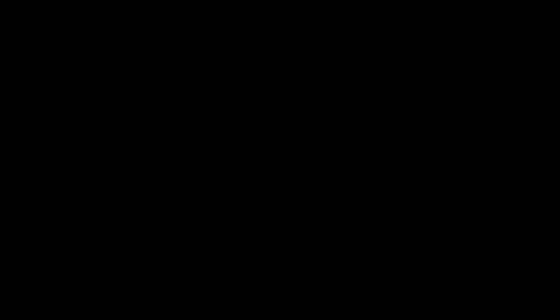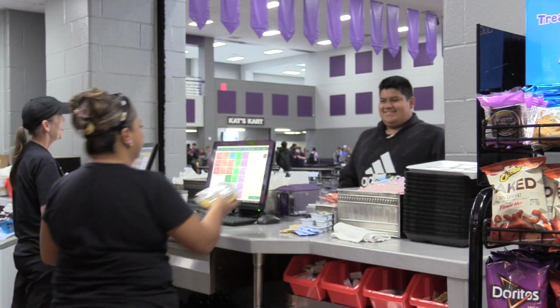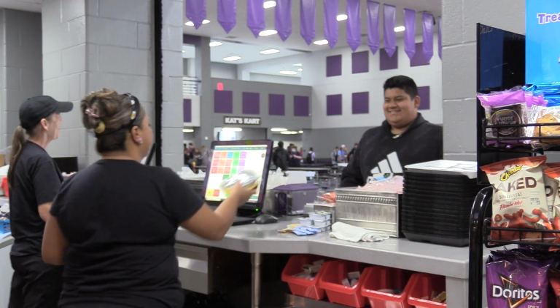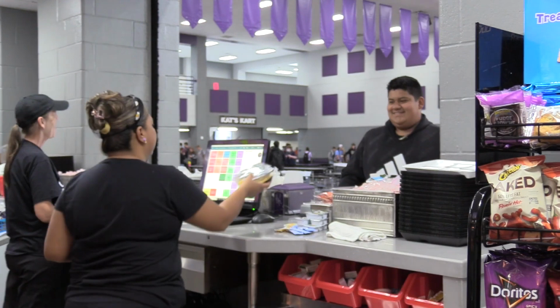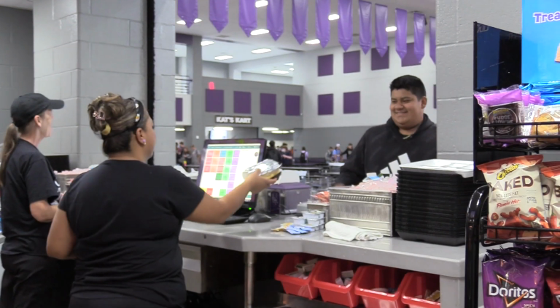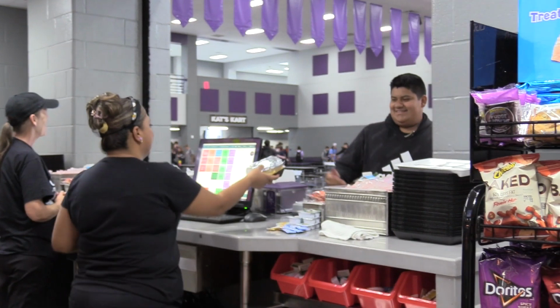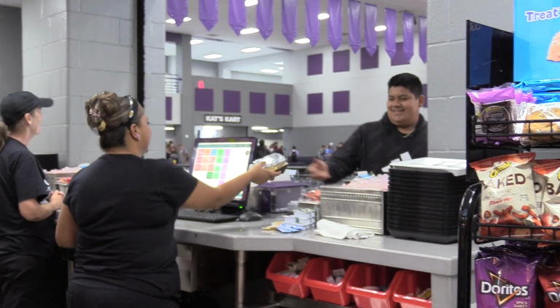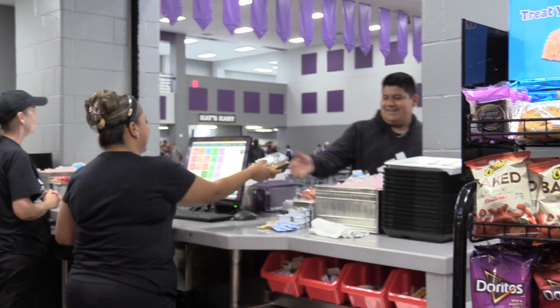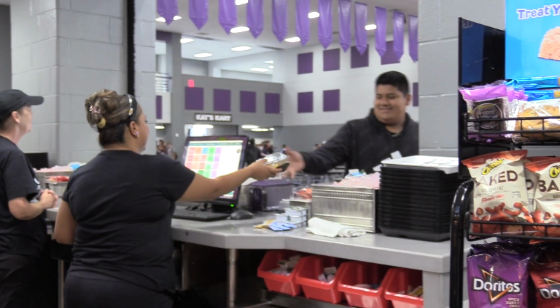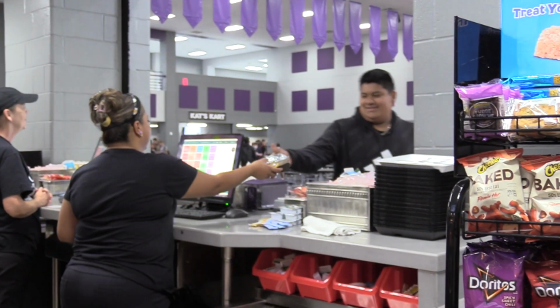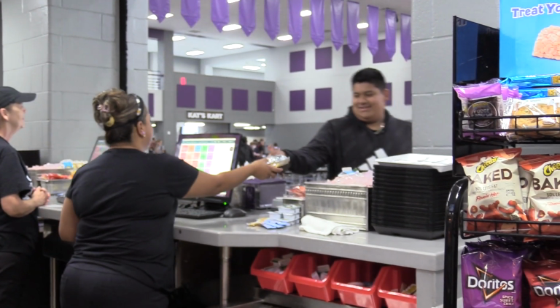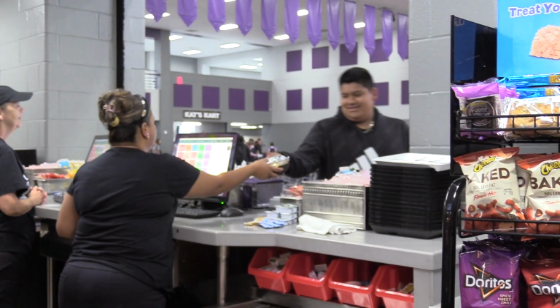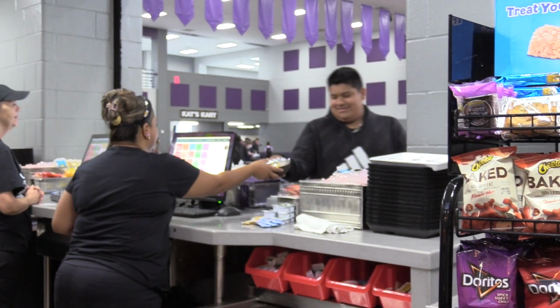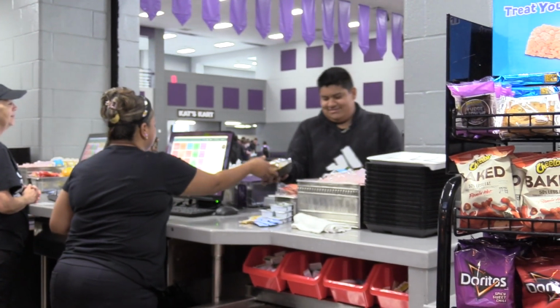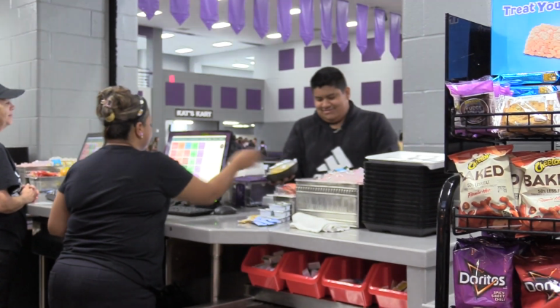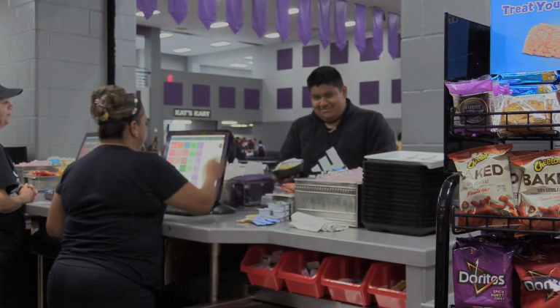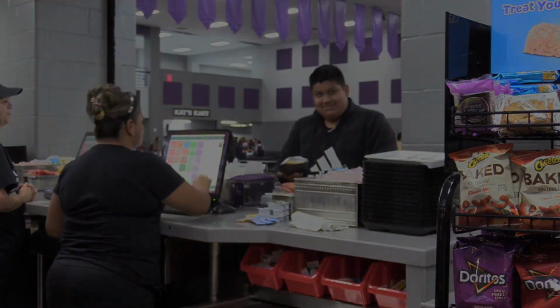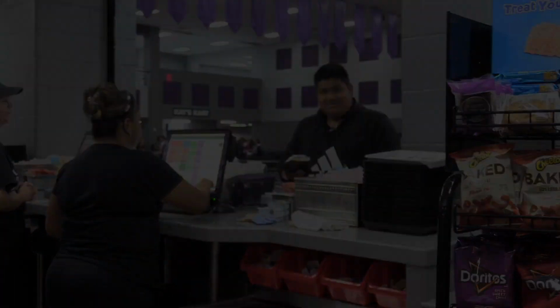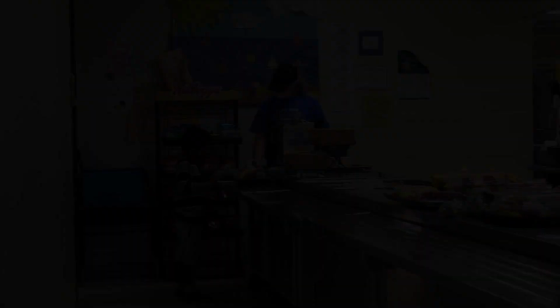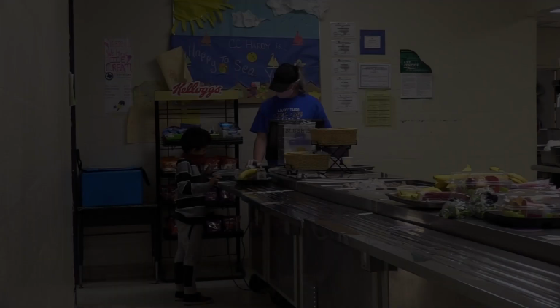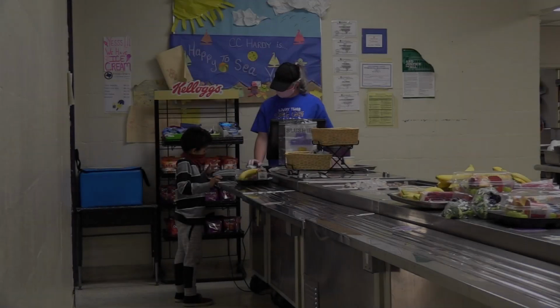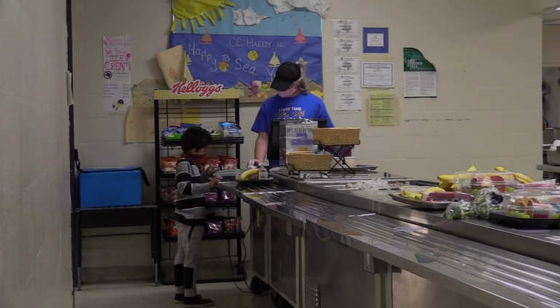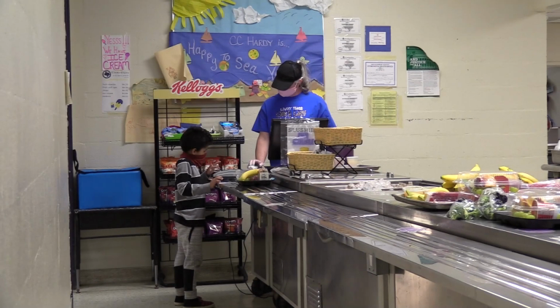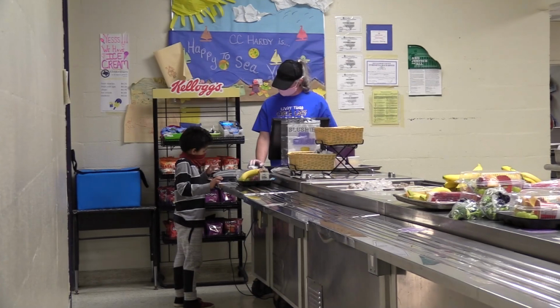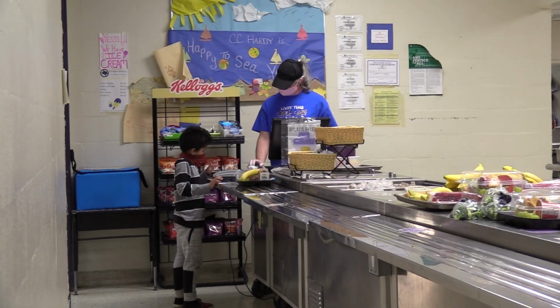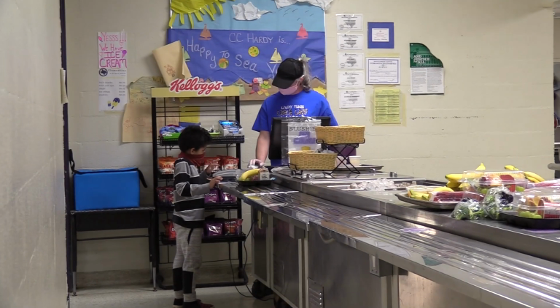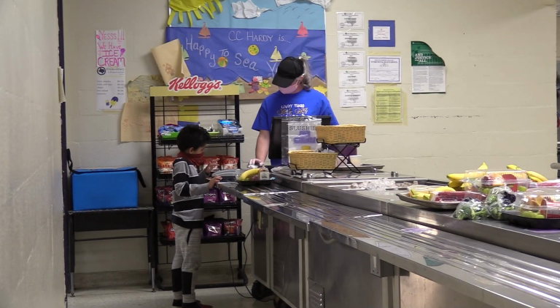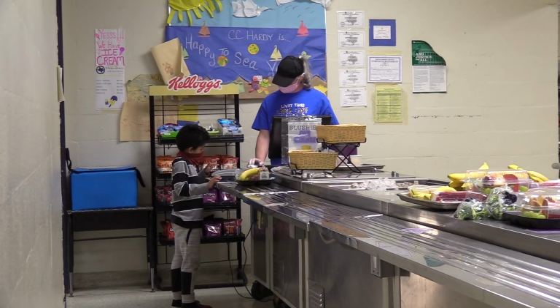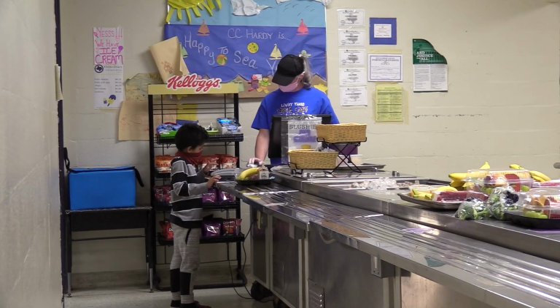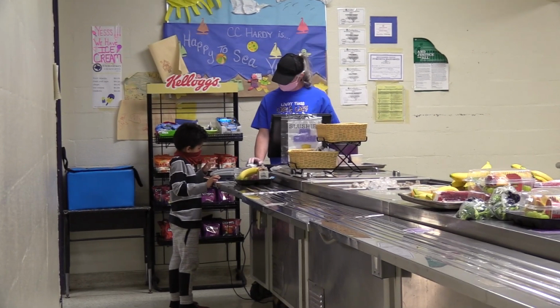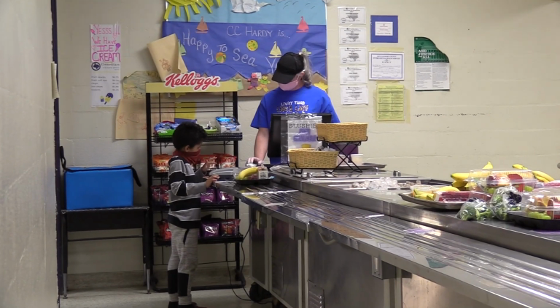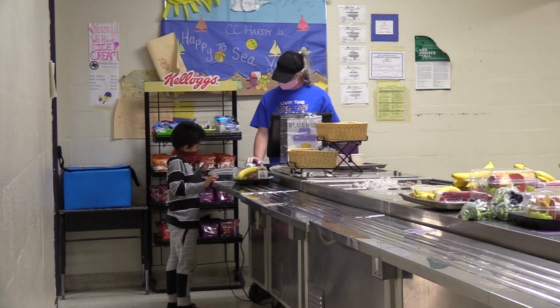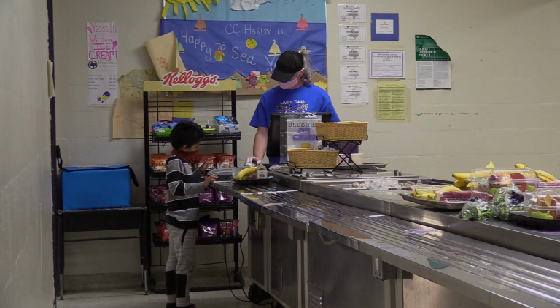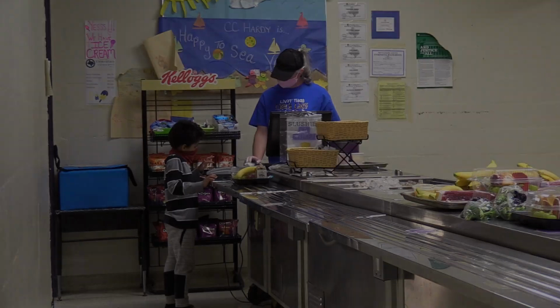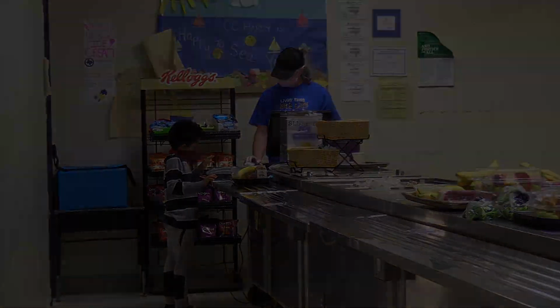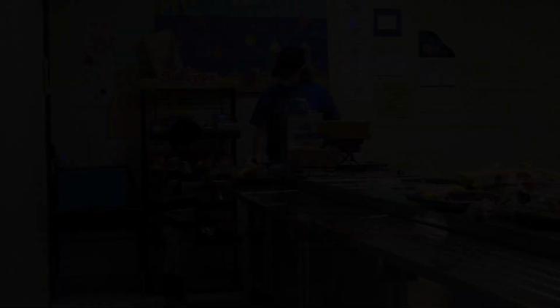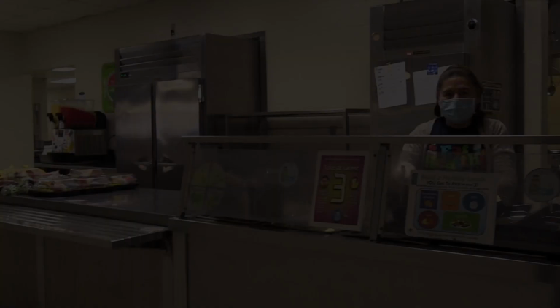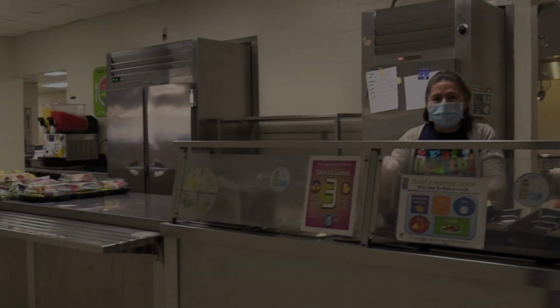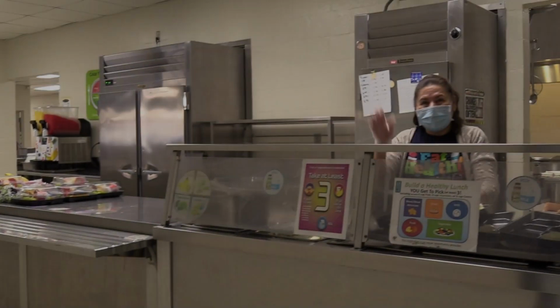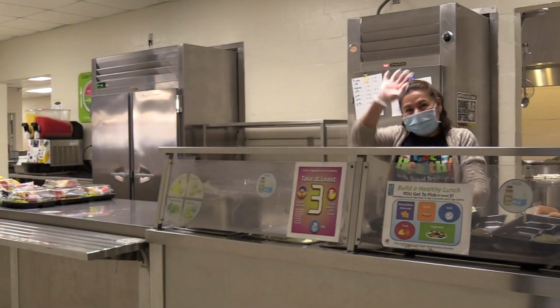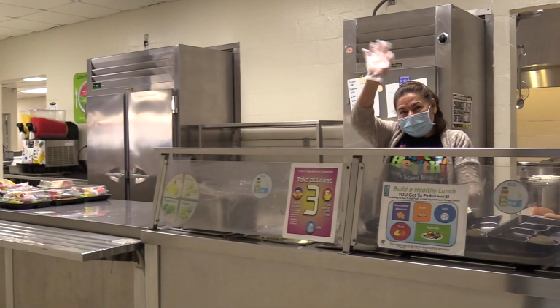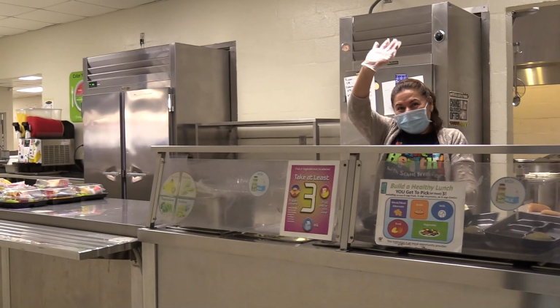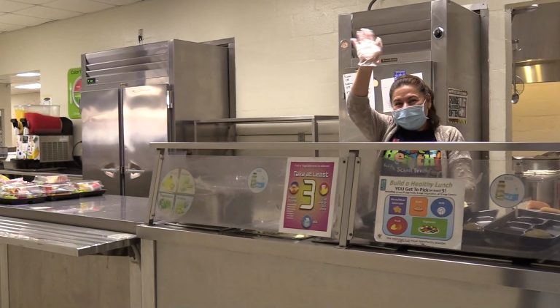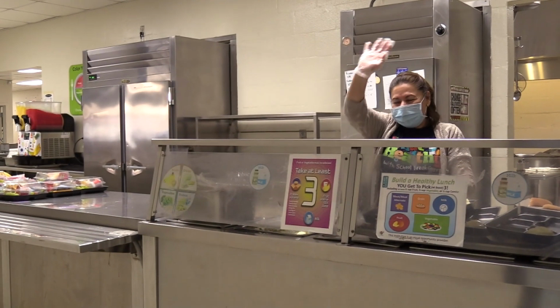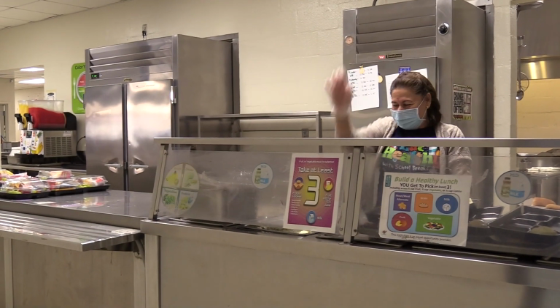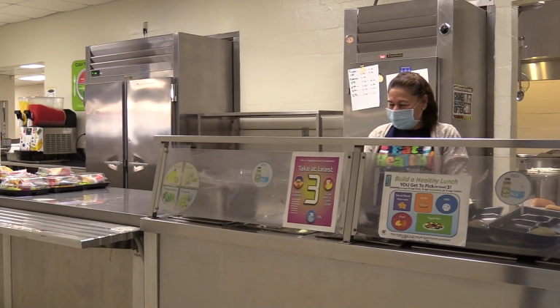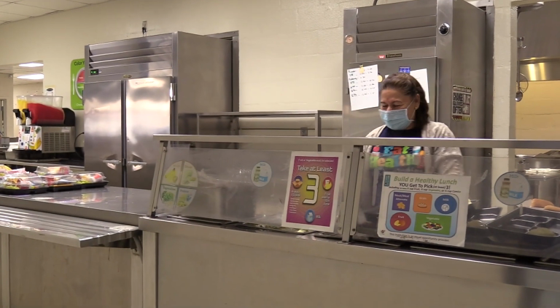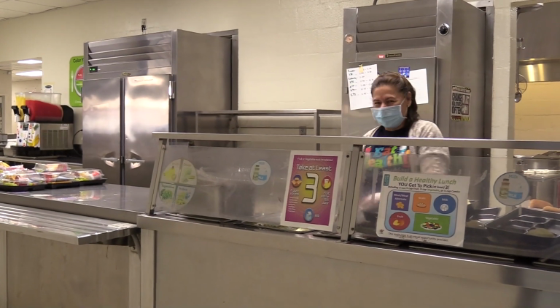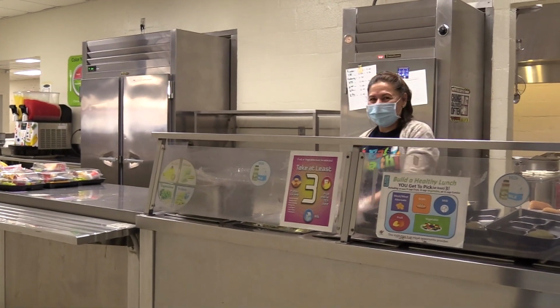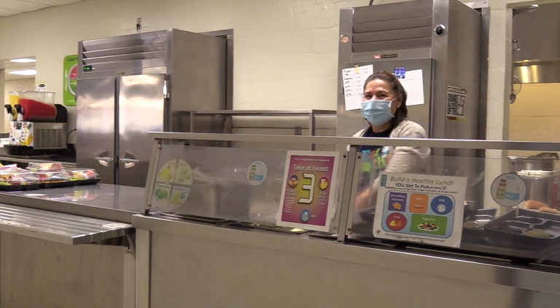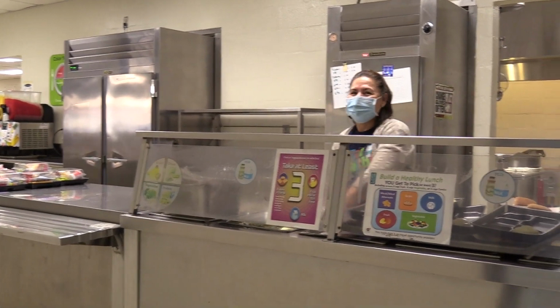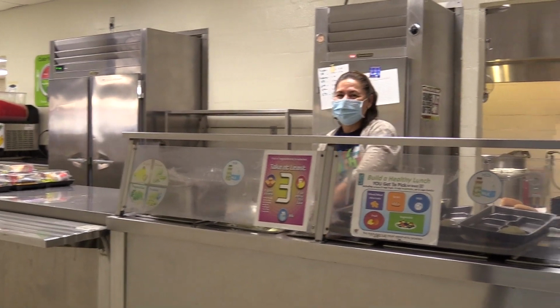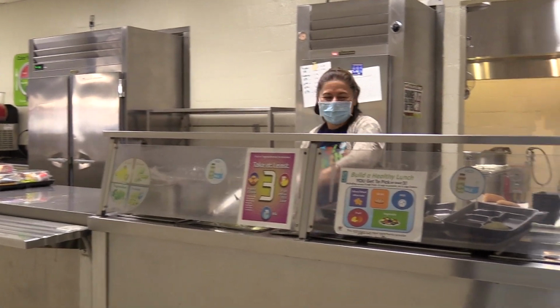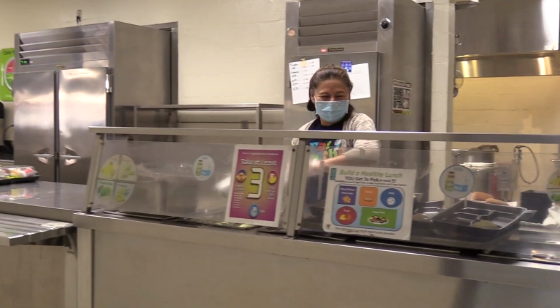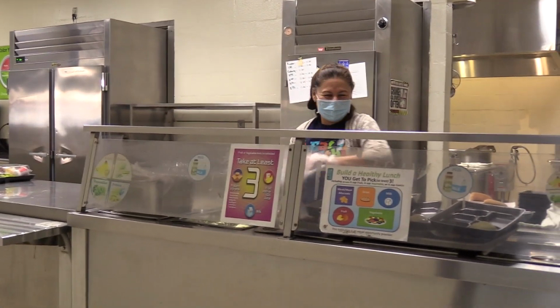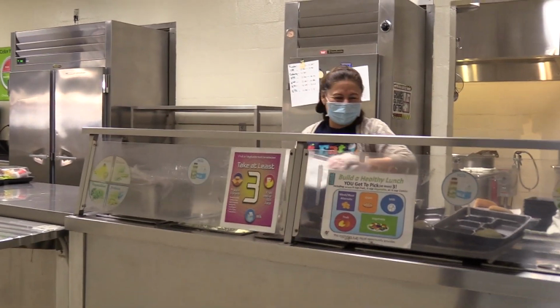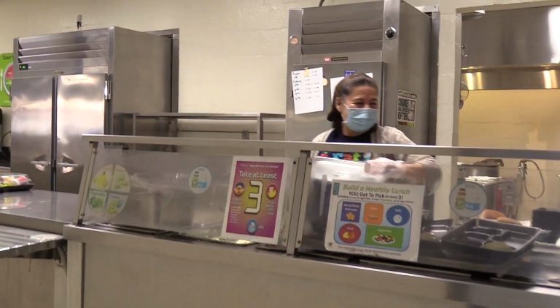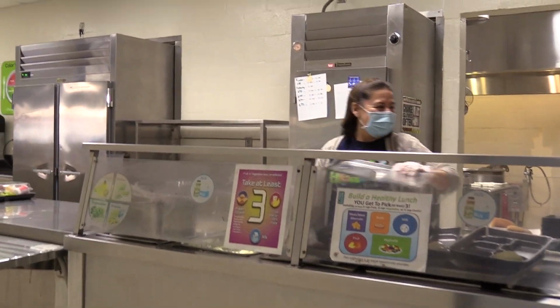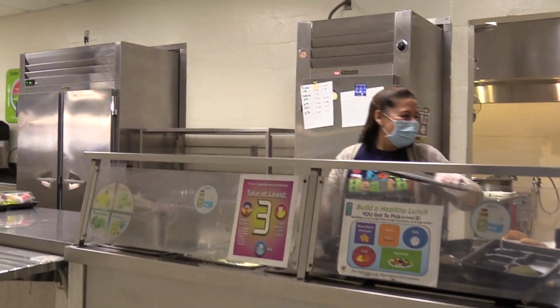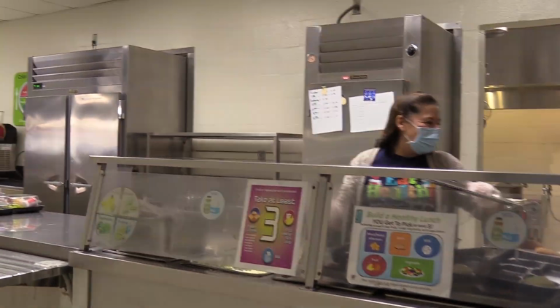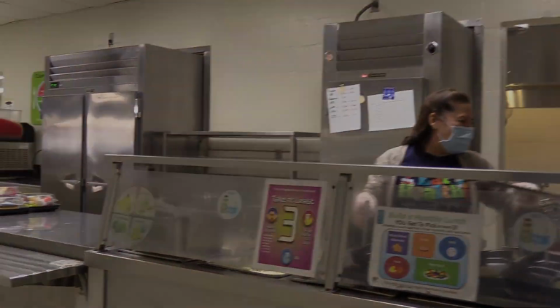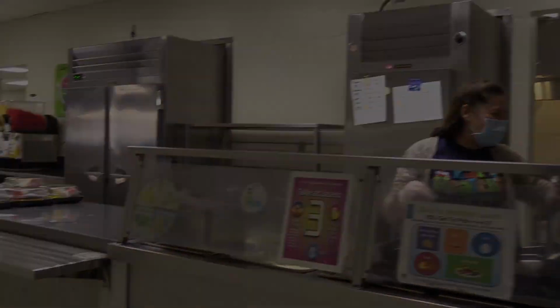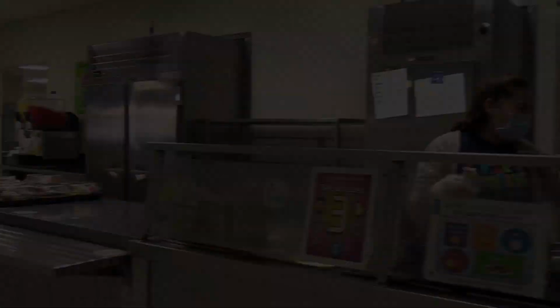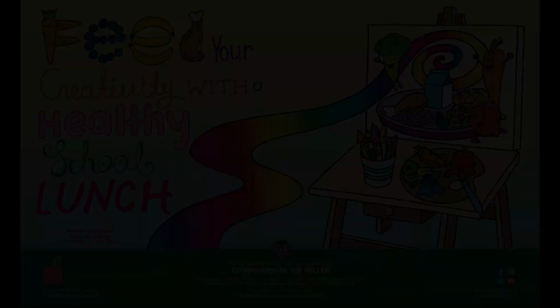We are thankful to have such a hard working child nutrition staff. They work tirelessly to ensure our students are given a nutritious meal every day.